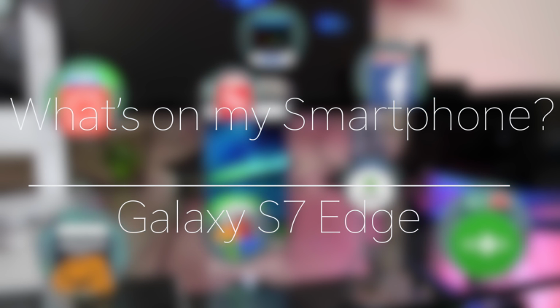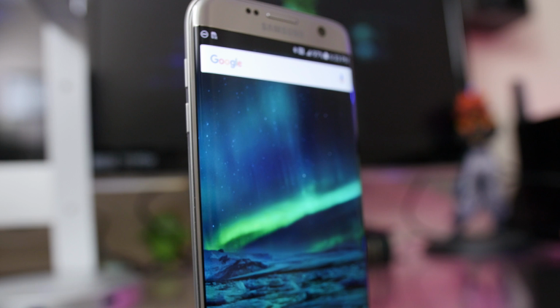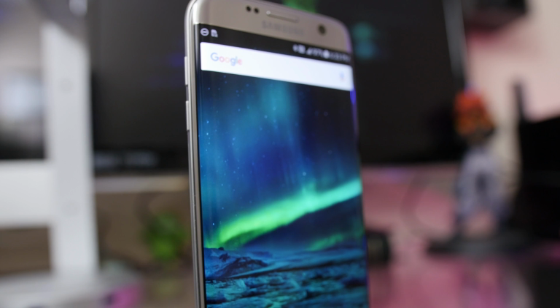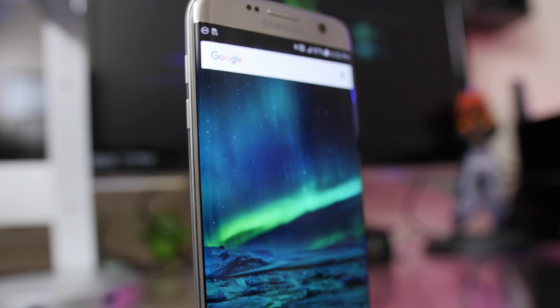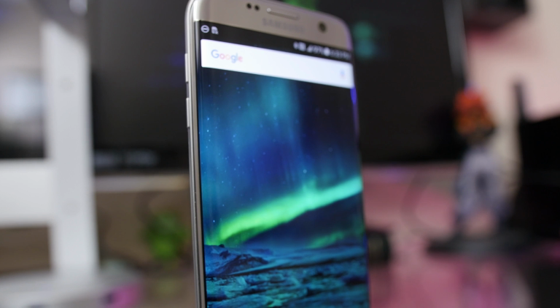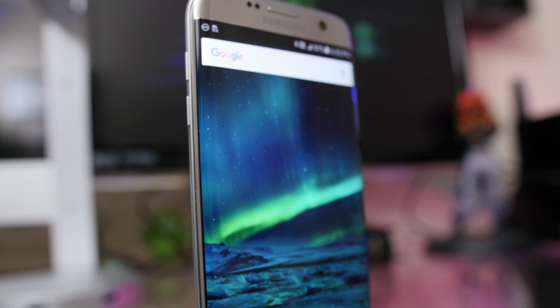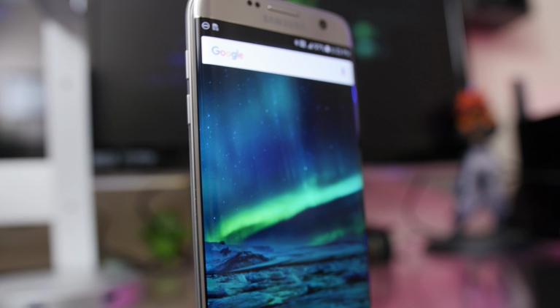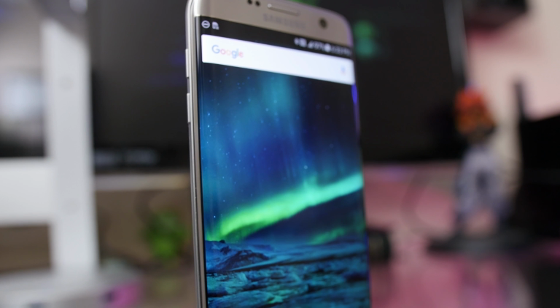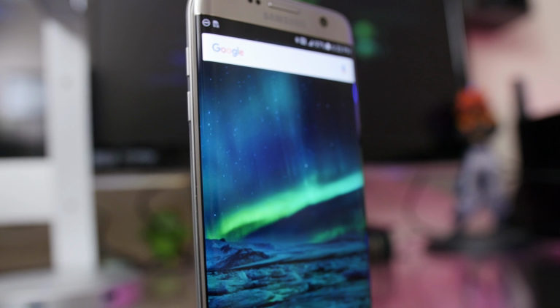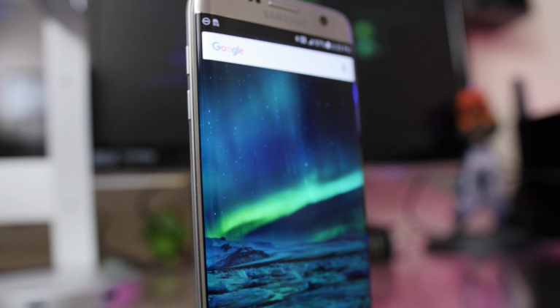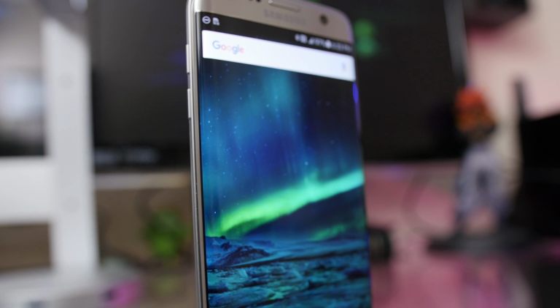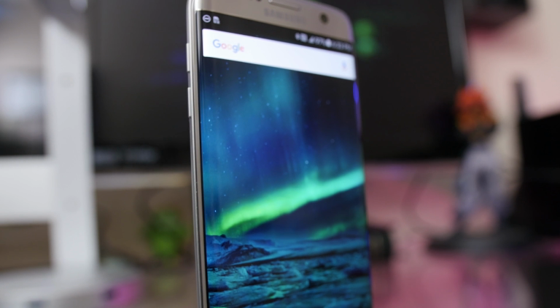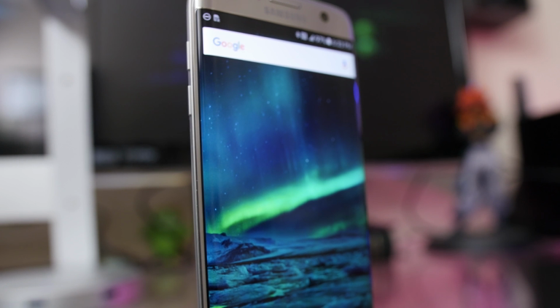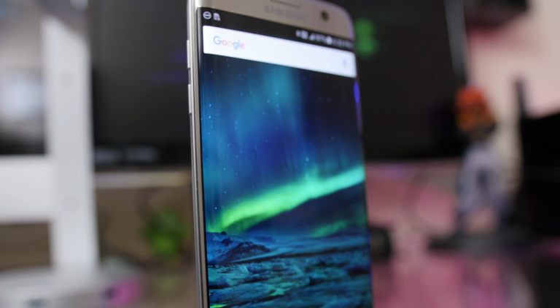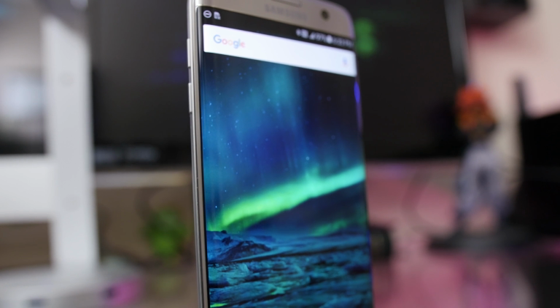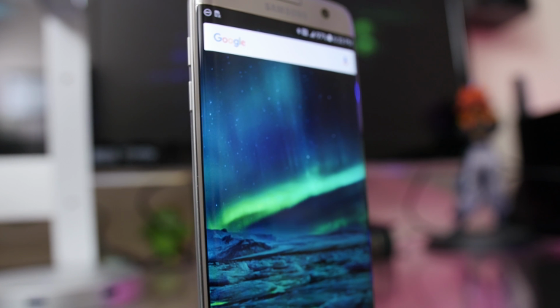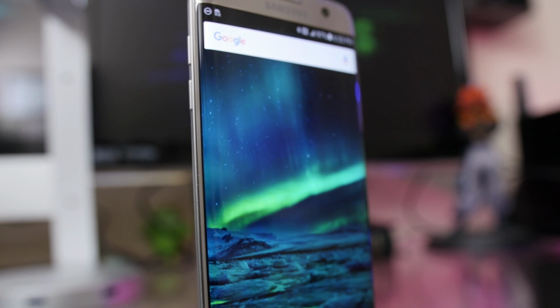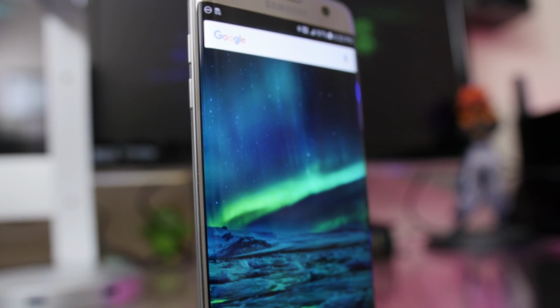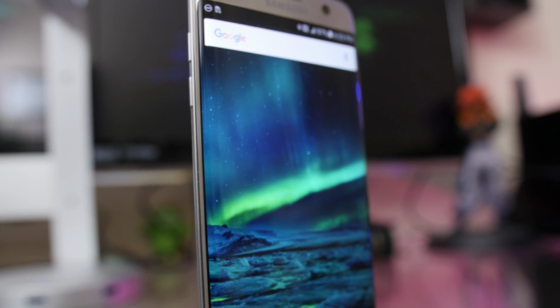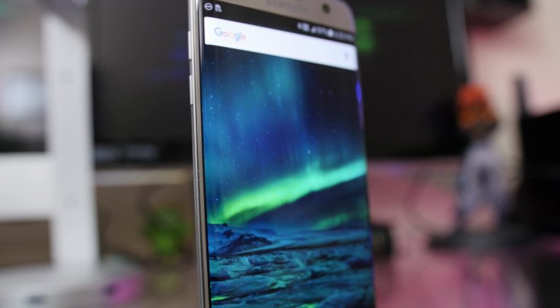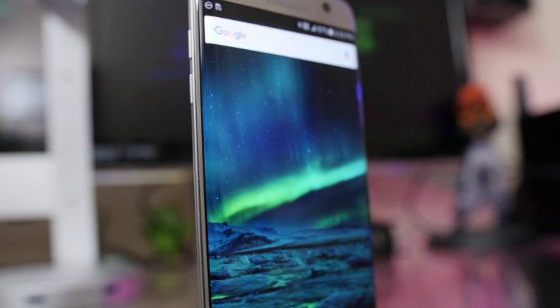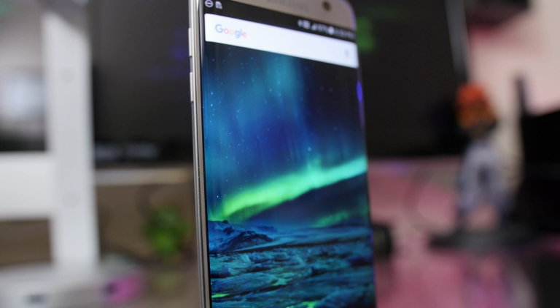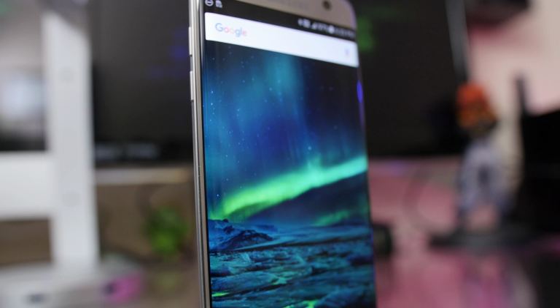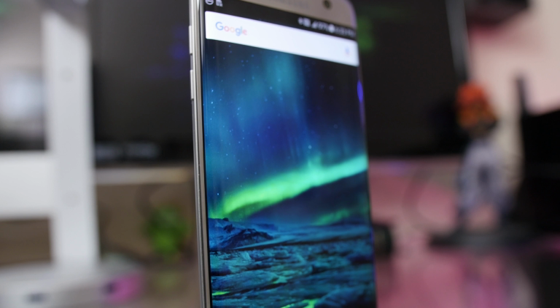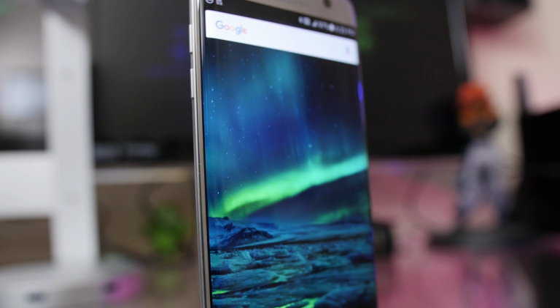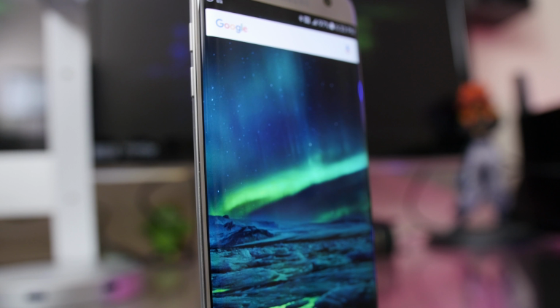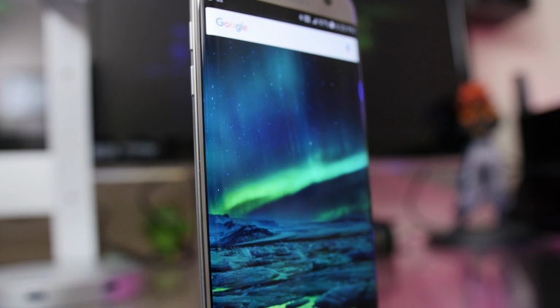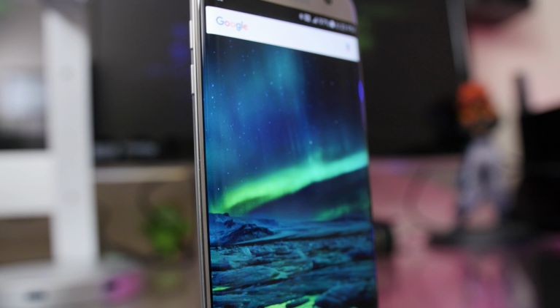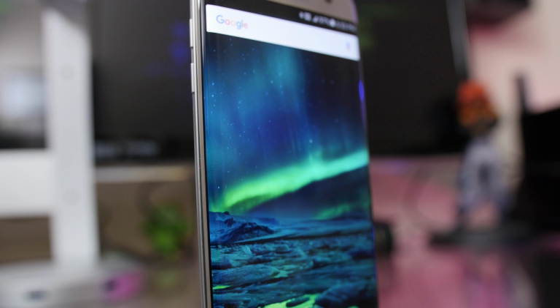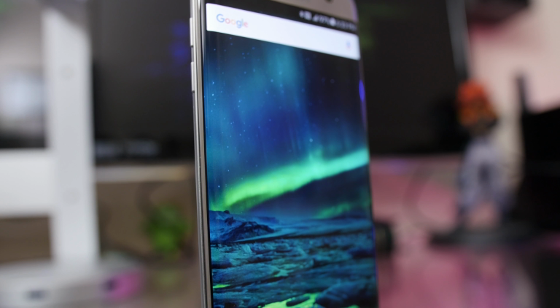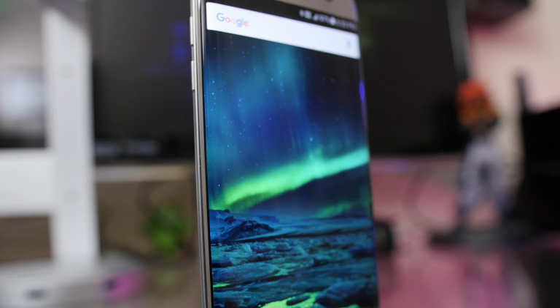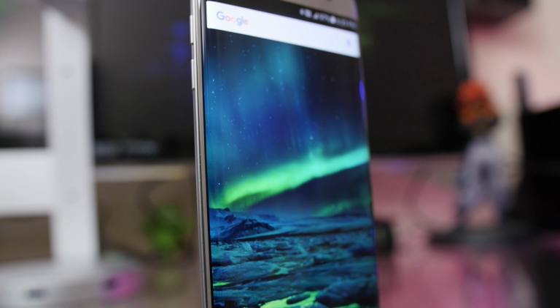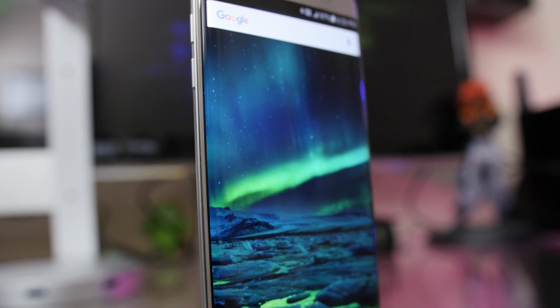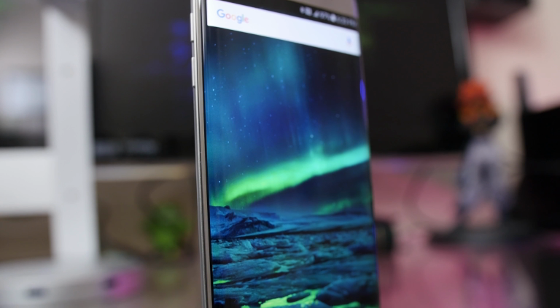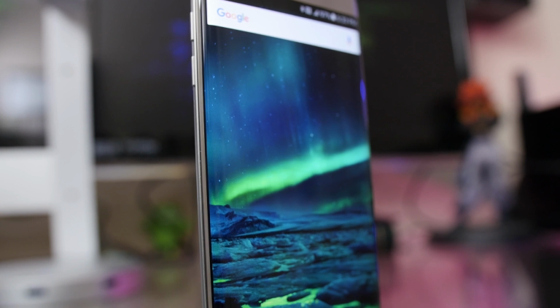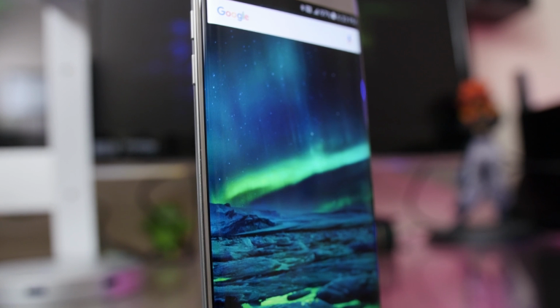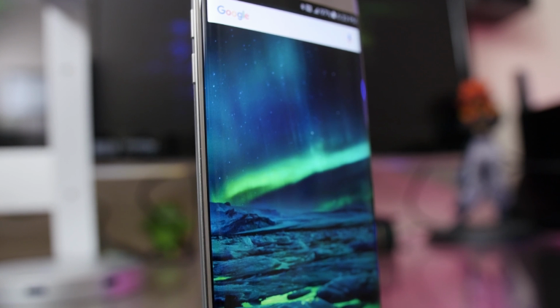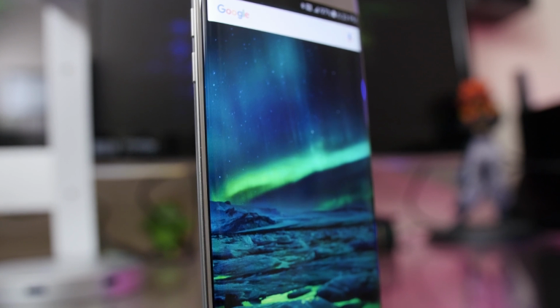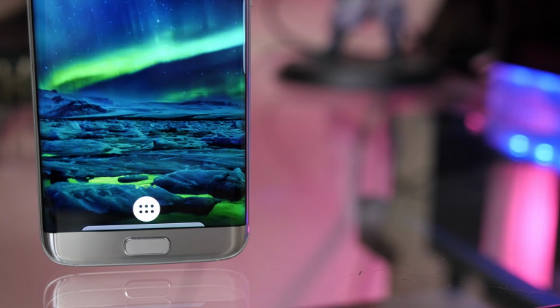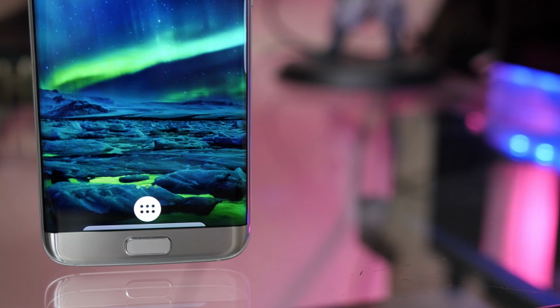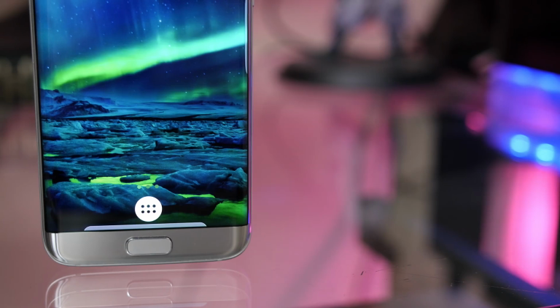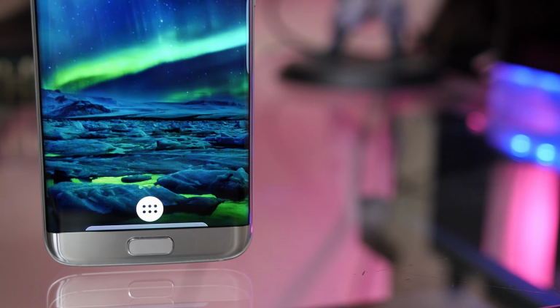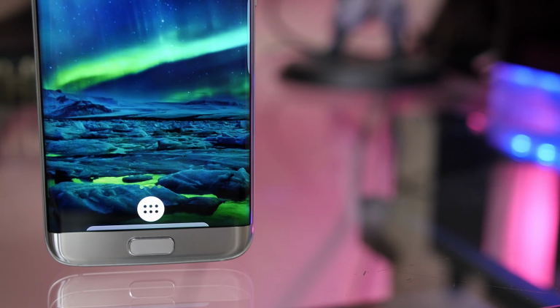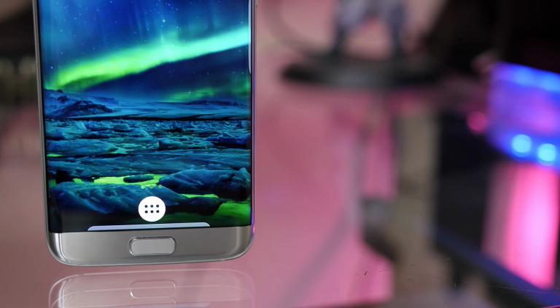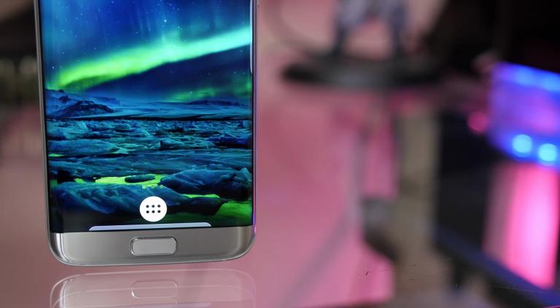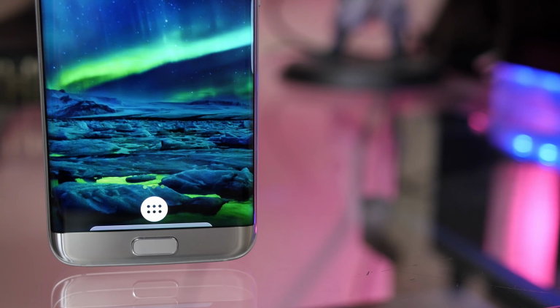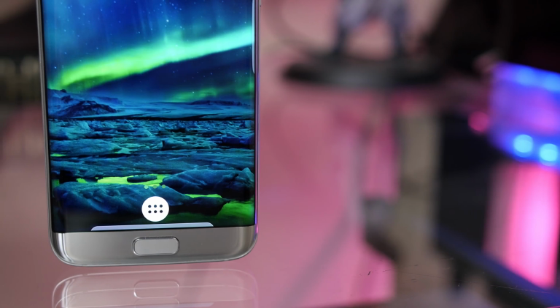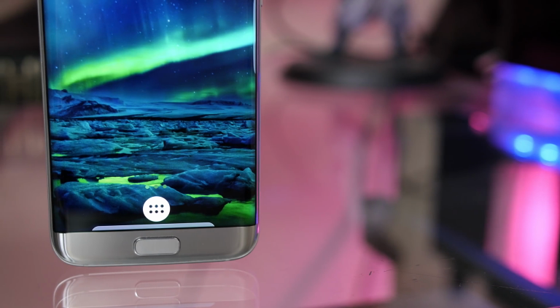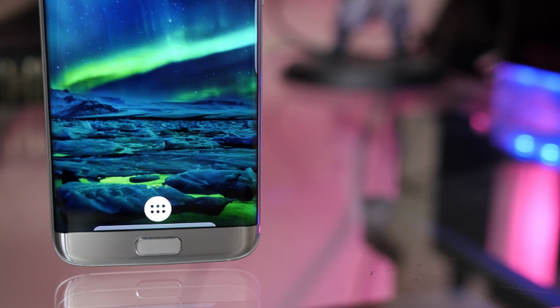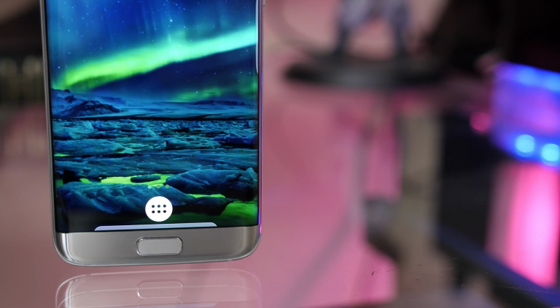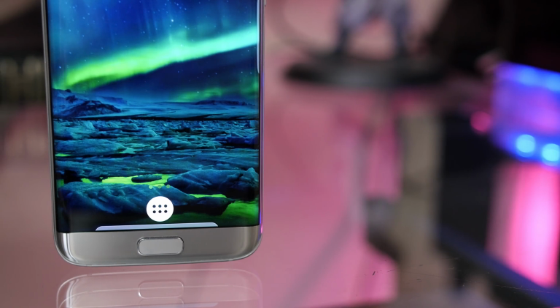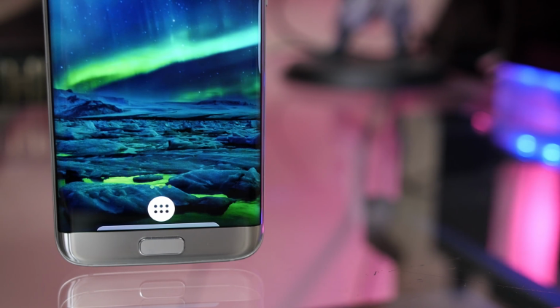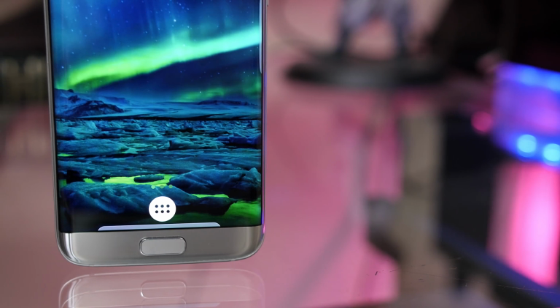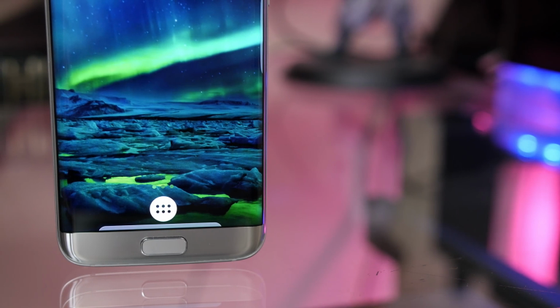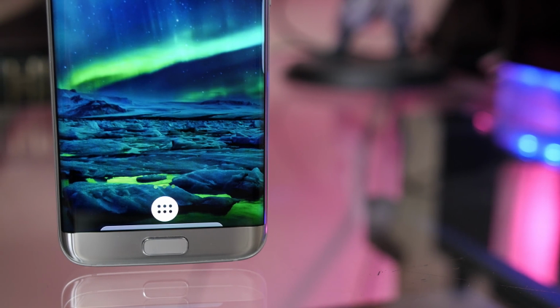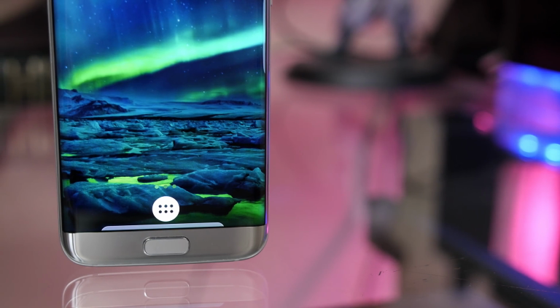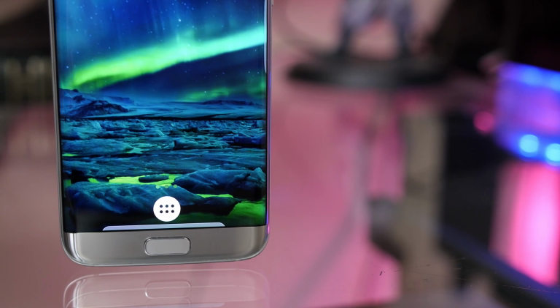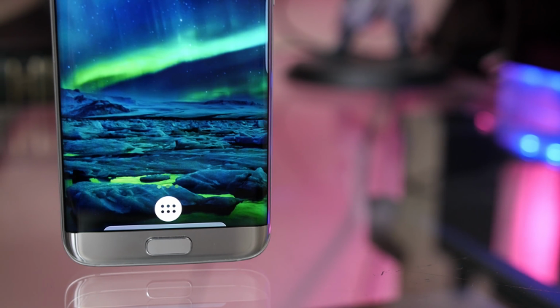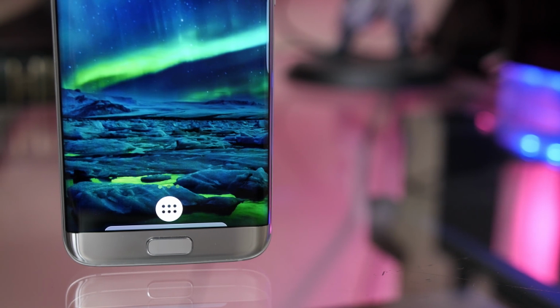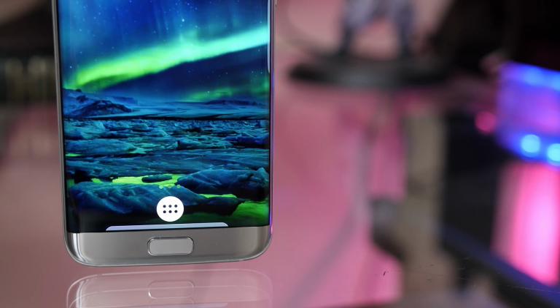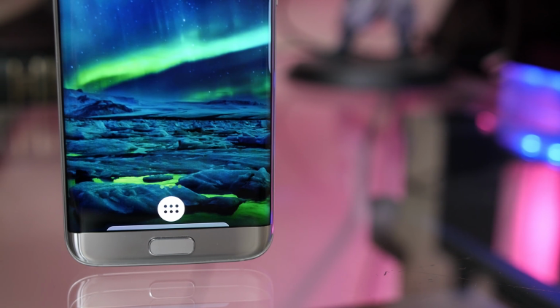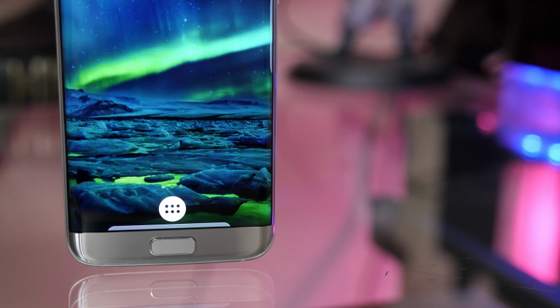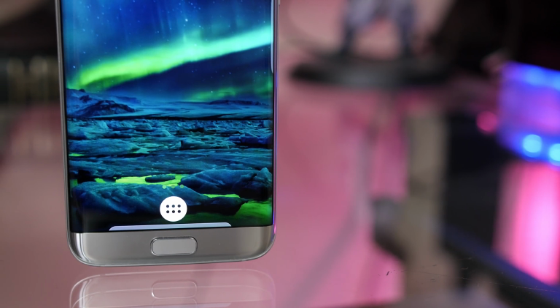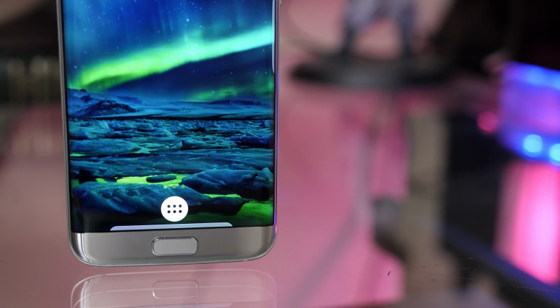Hey, what's up guys, JQ with TechCreation. You guys asked for it, so without further ado, here's what's on my Galaxy S7 Edge.